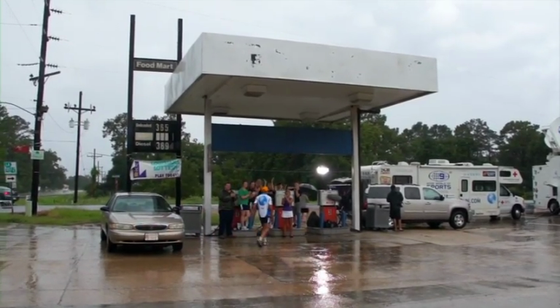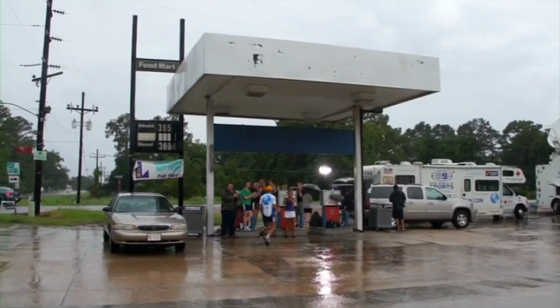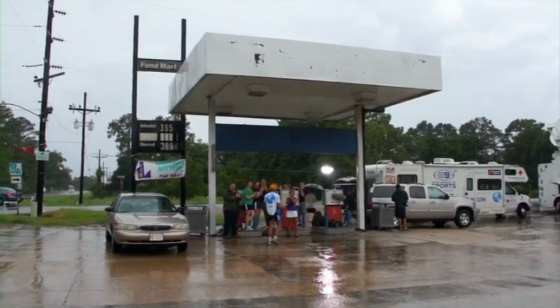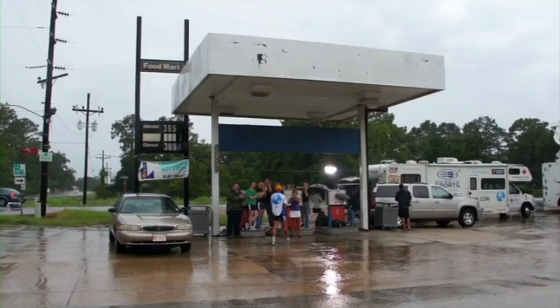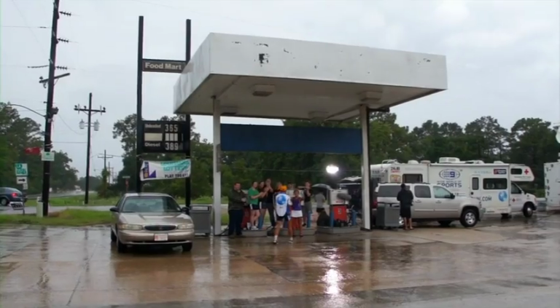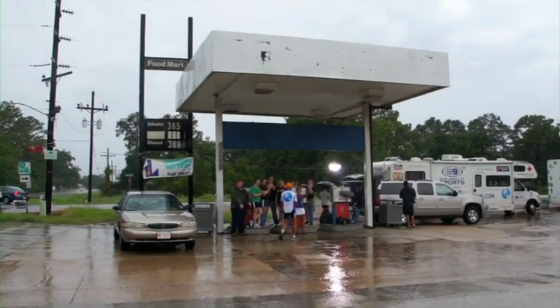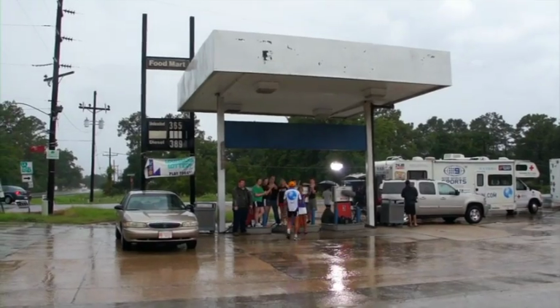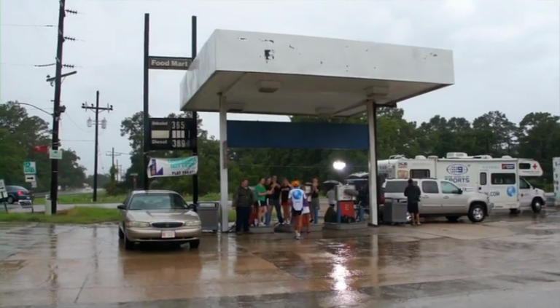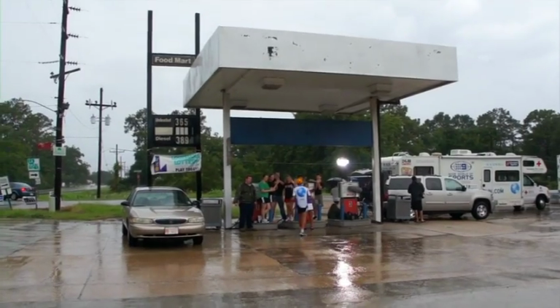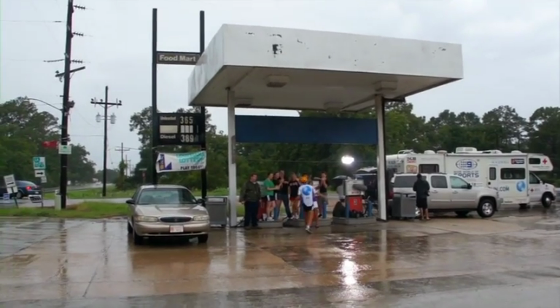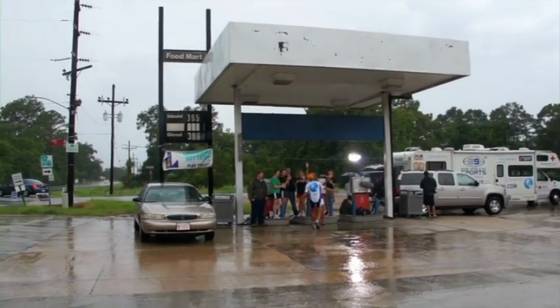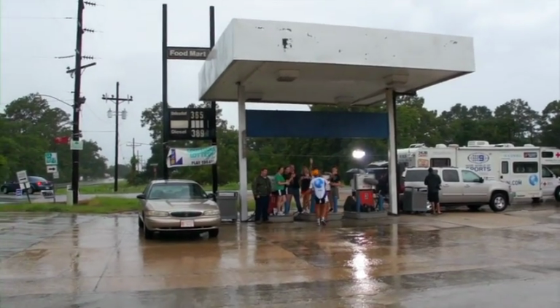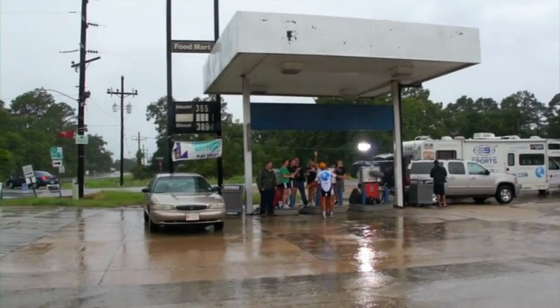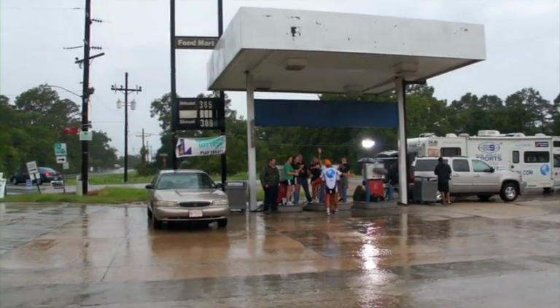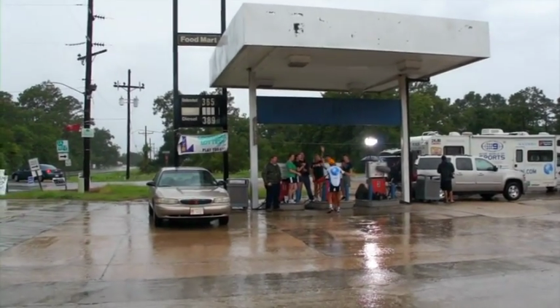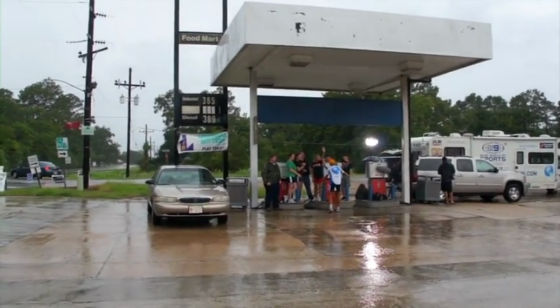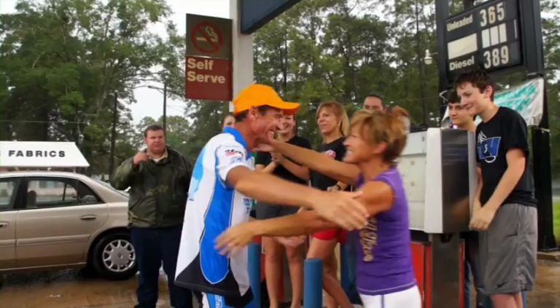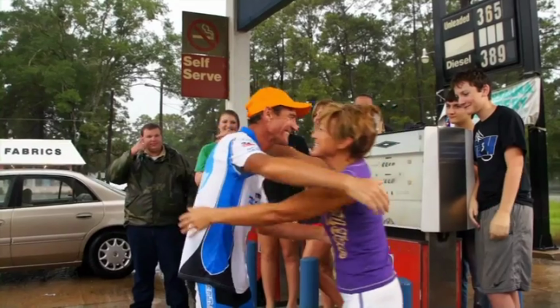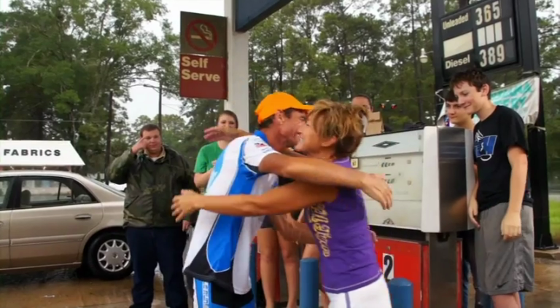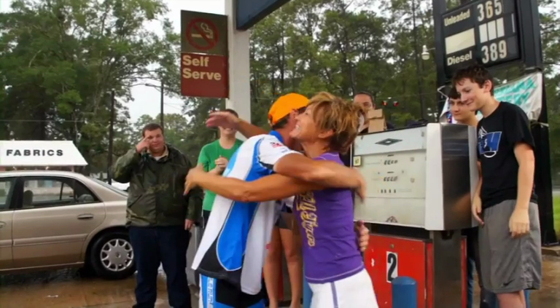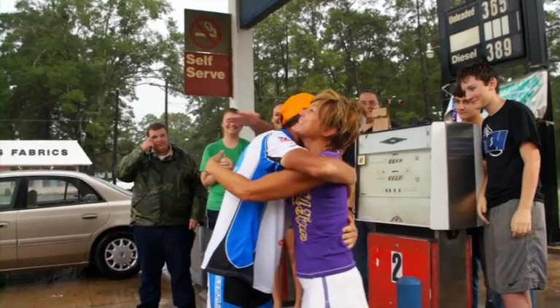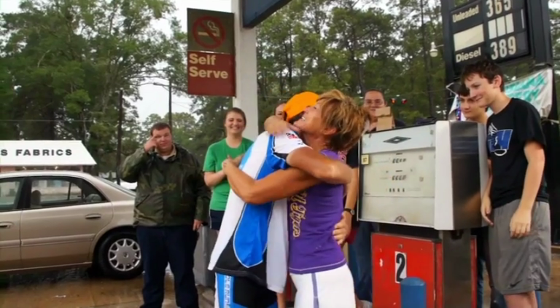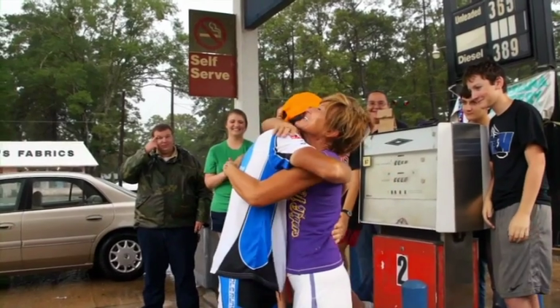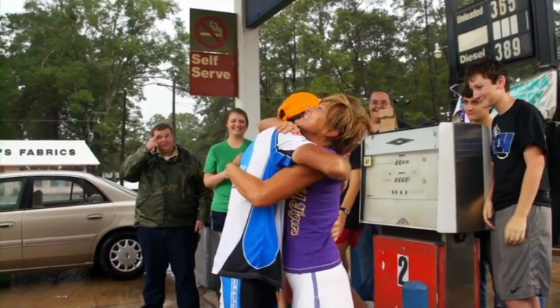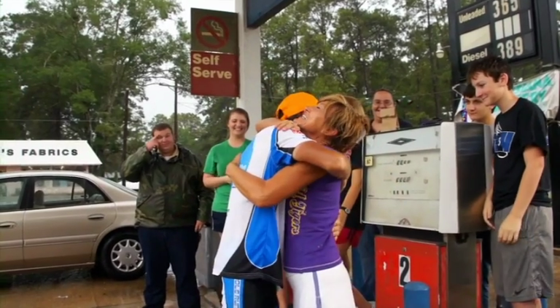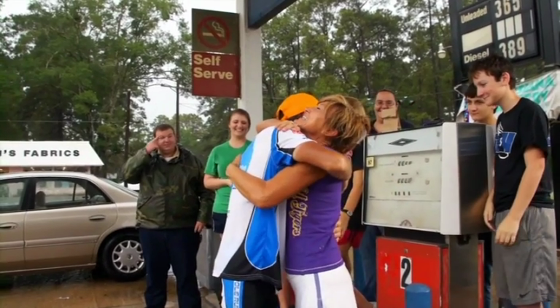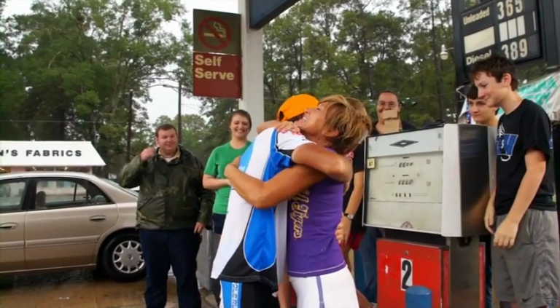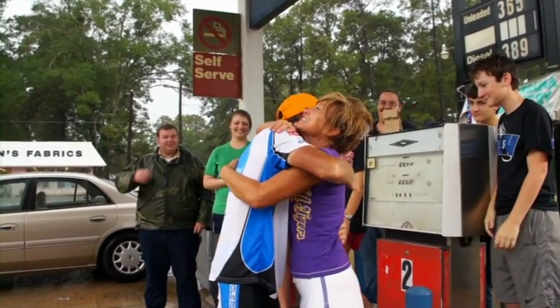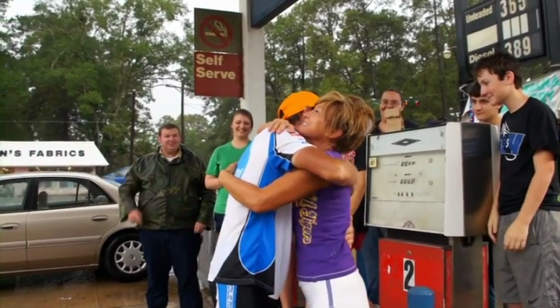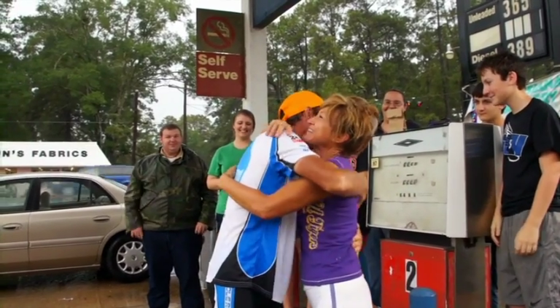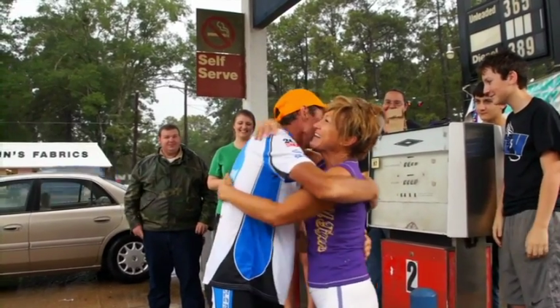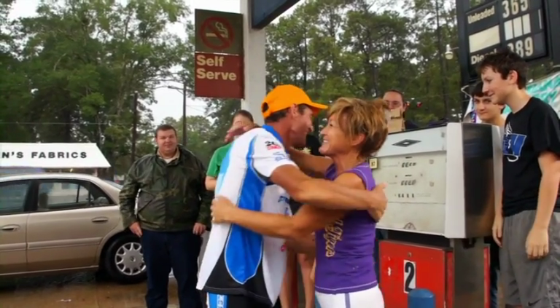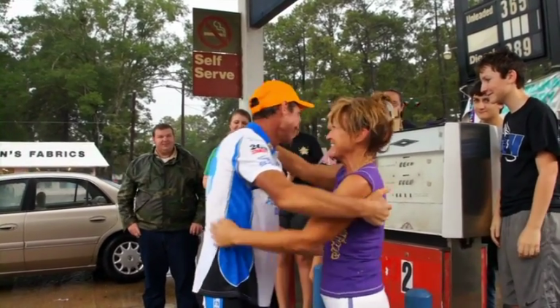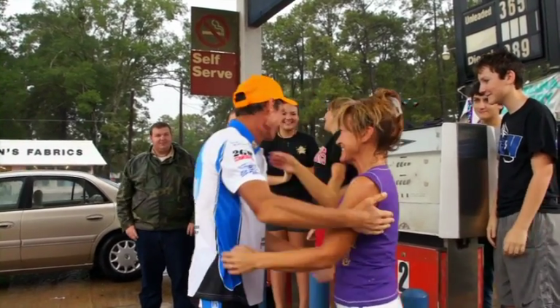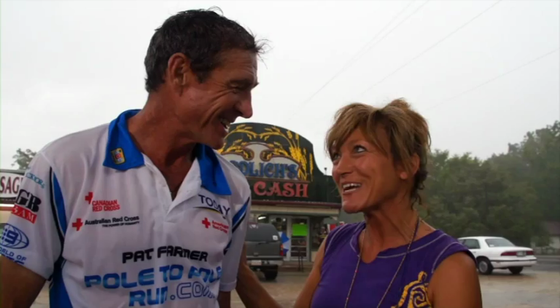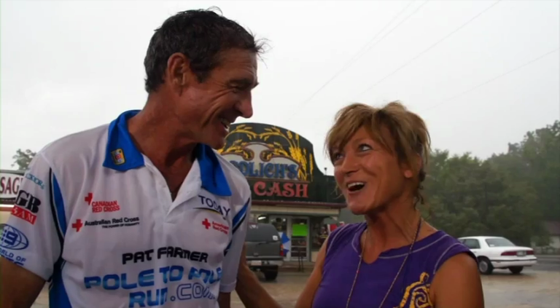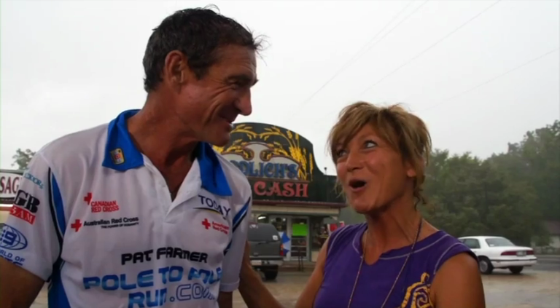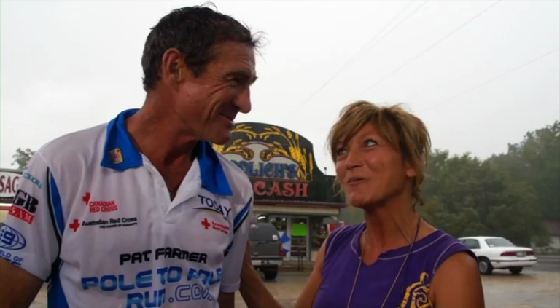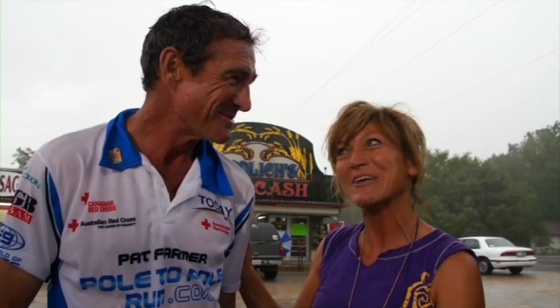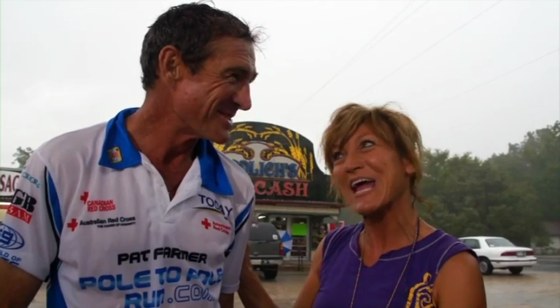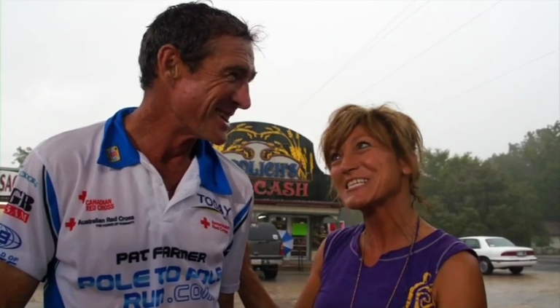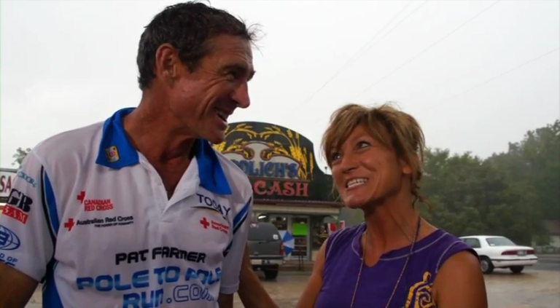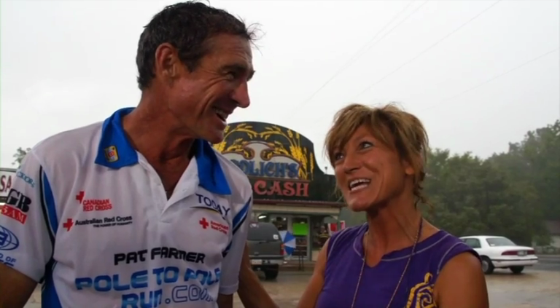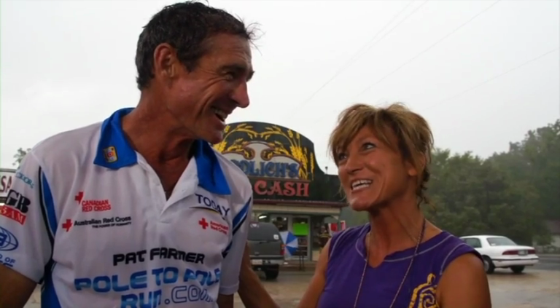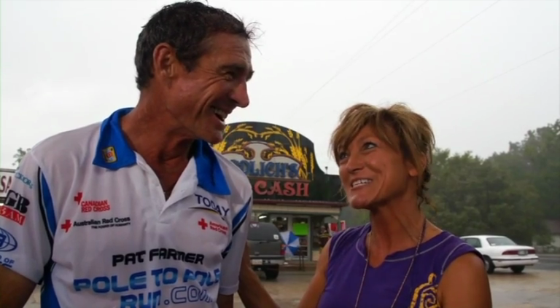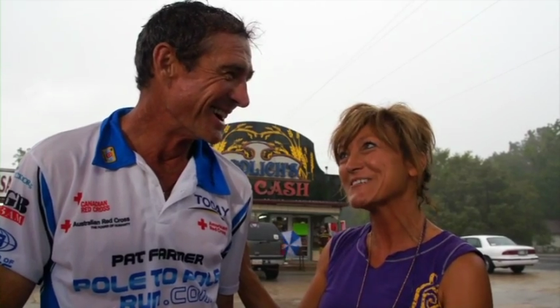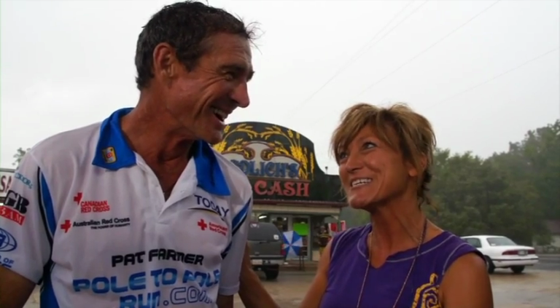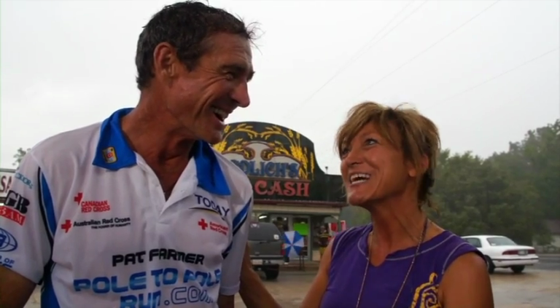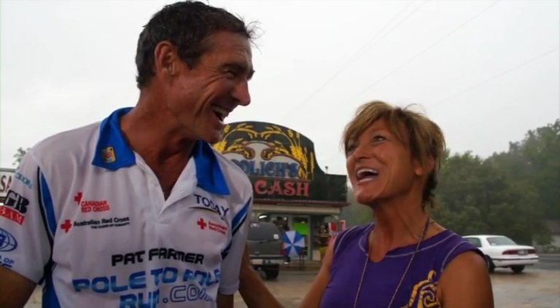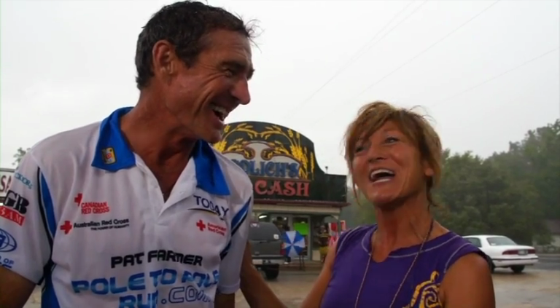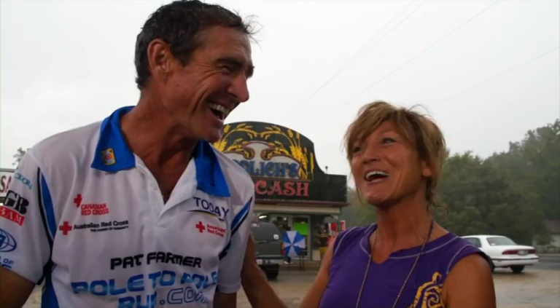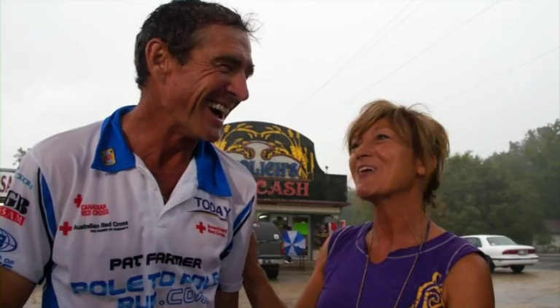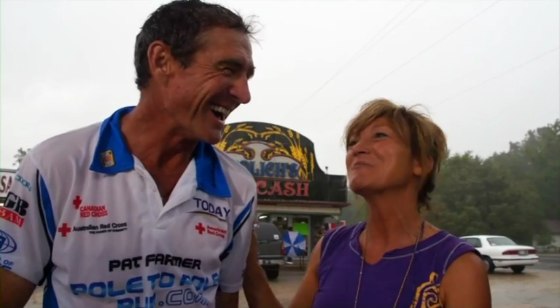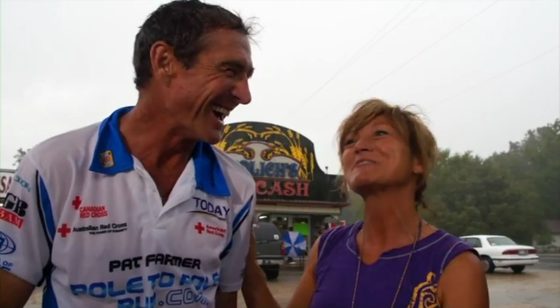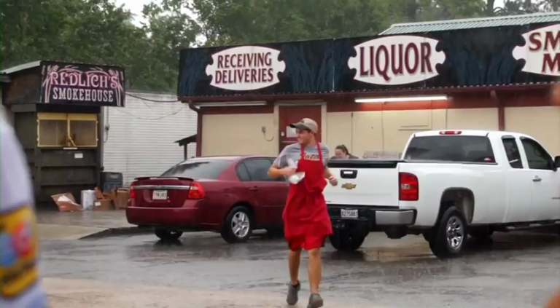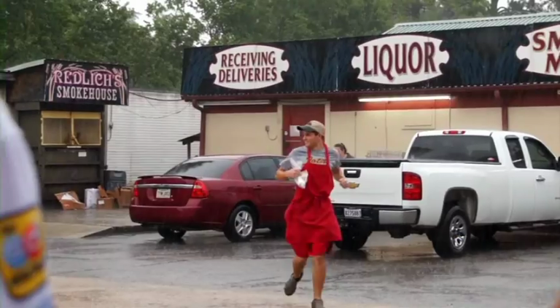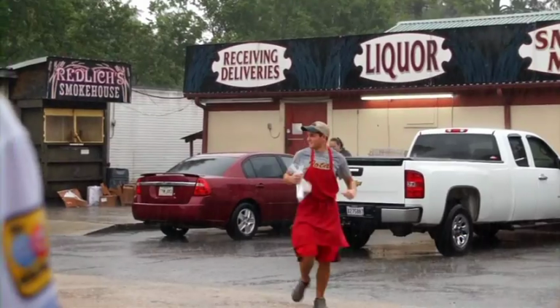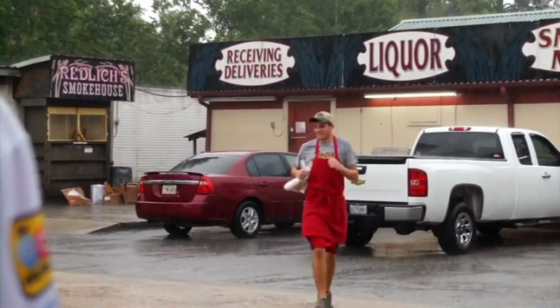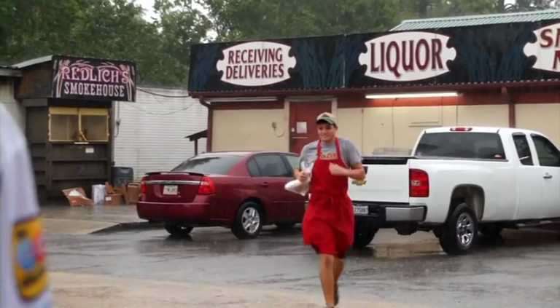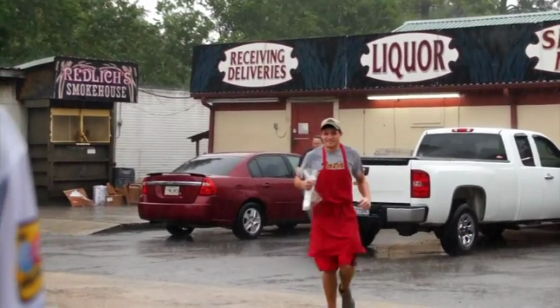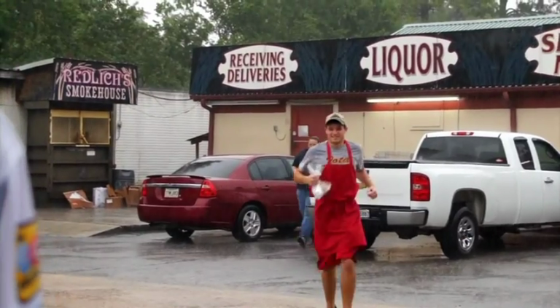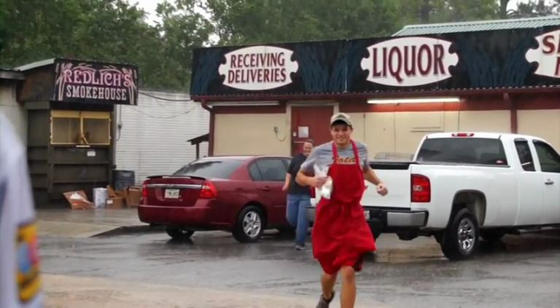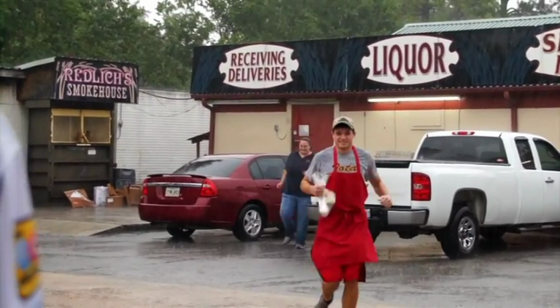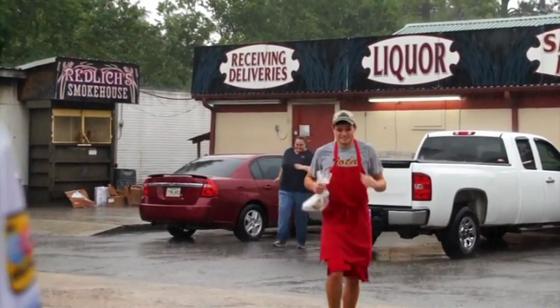Pat, I'd like to welcome you to Red Lish of City Cache in Basile, Louisiana, home of Cajun country and home of Southern hospitality.